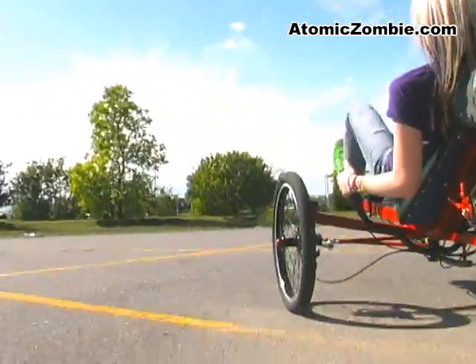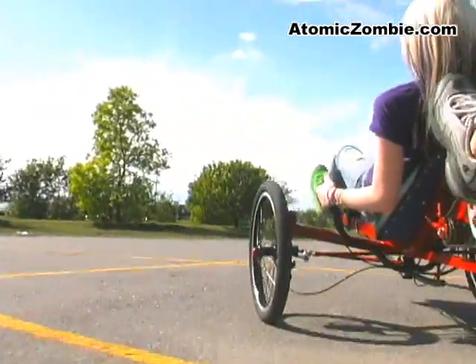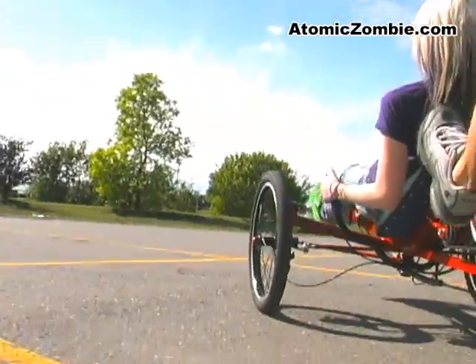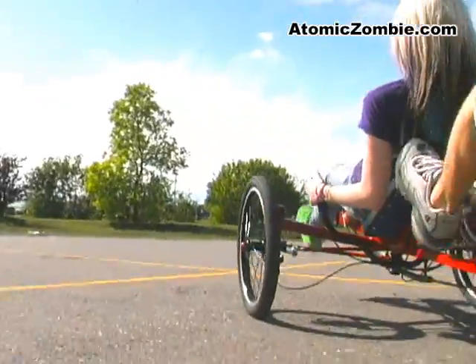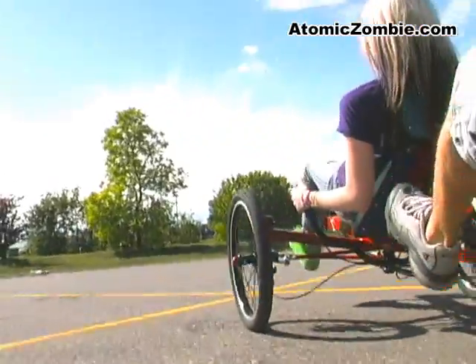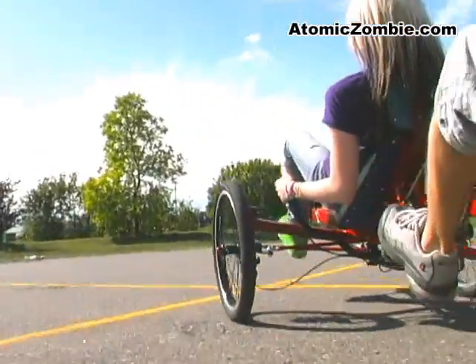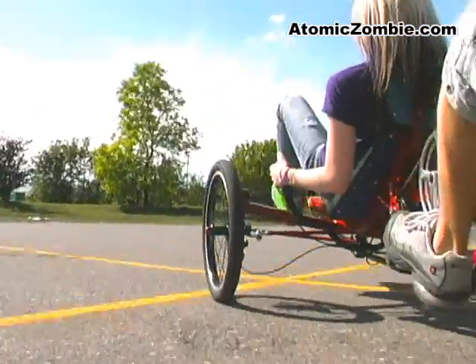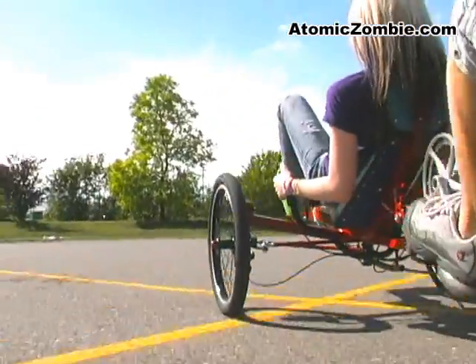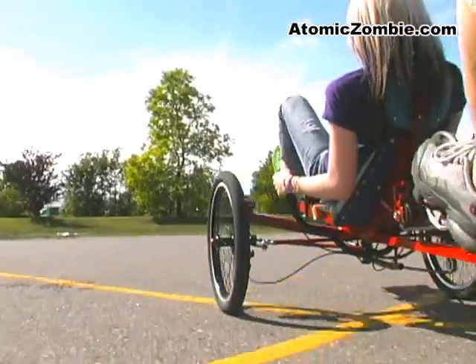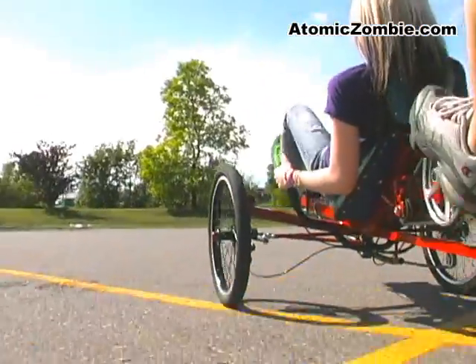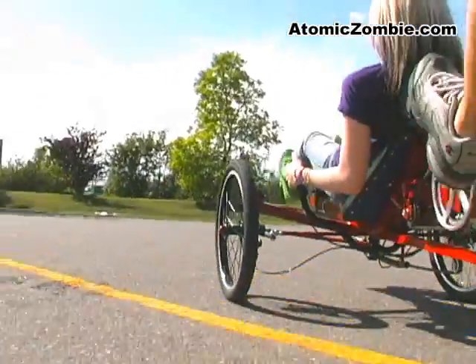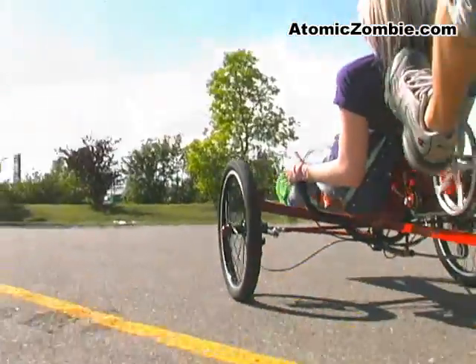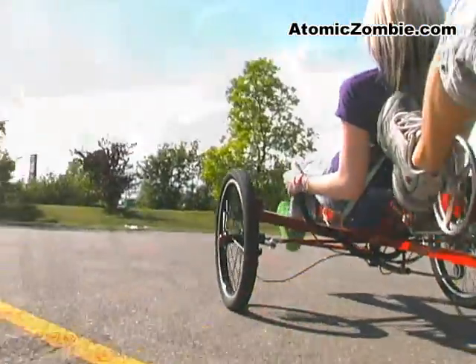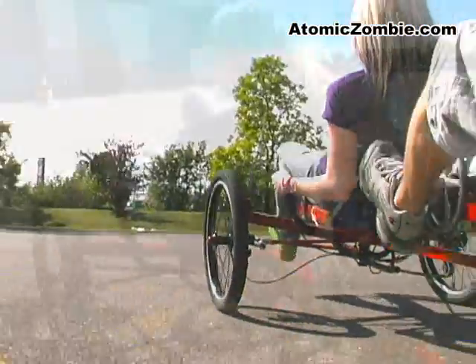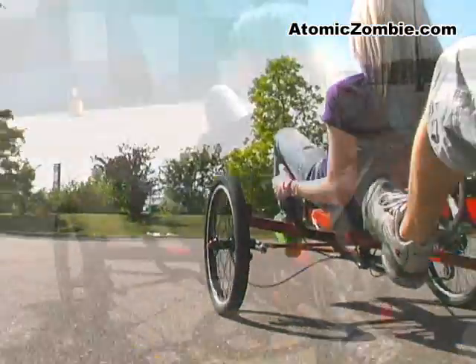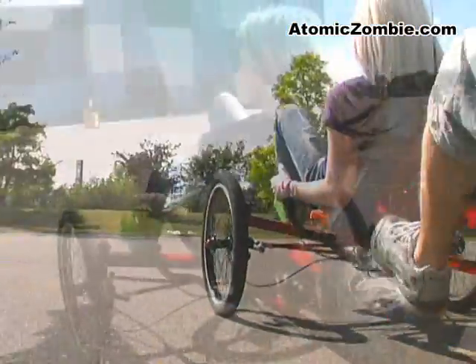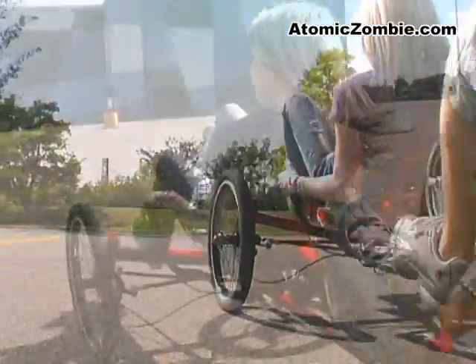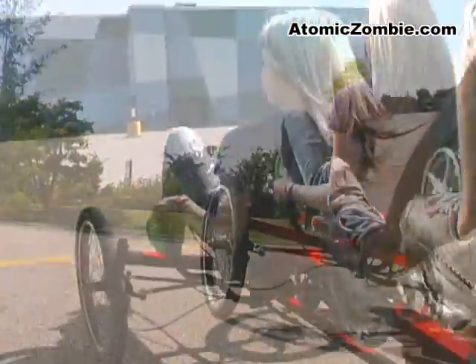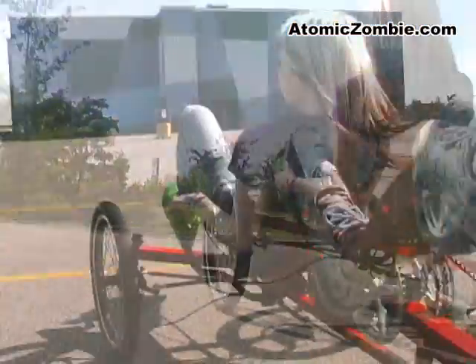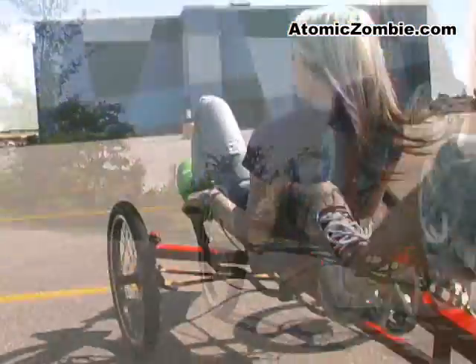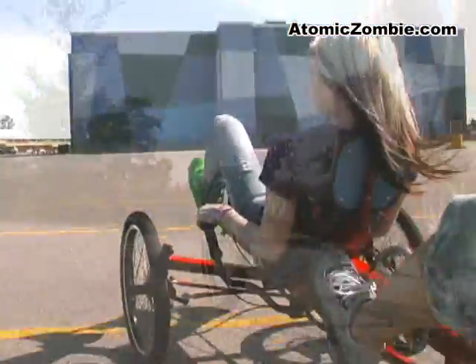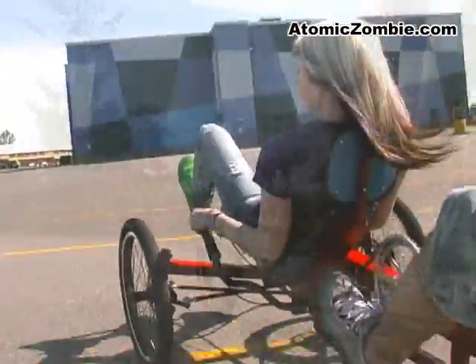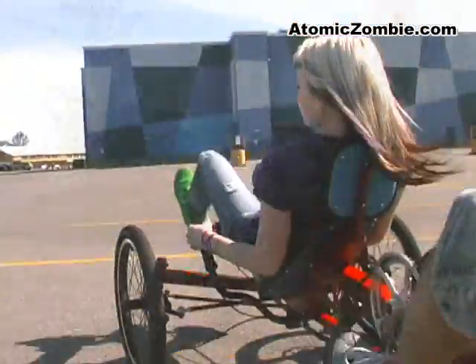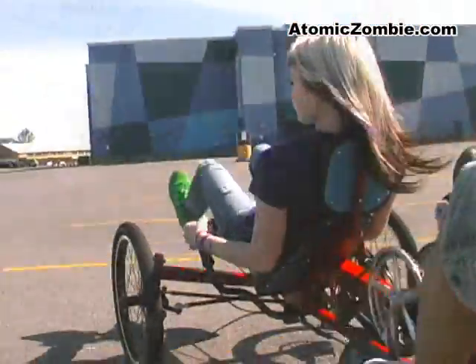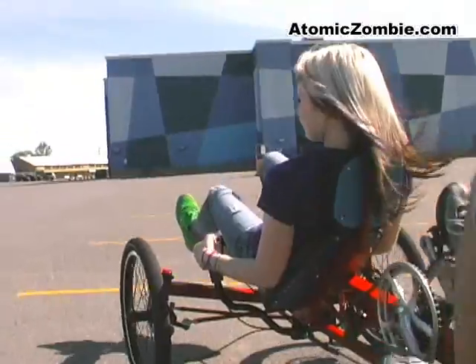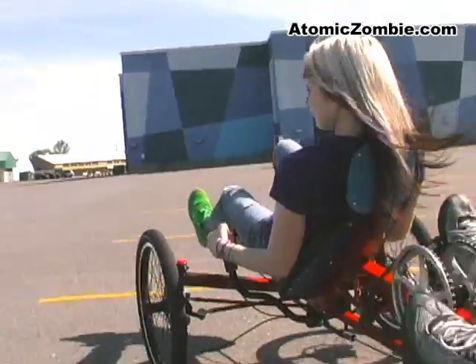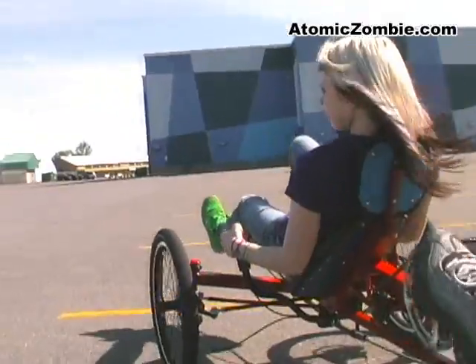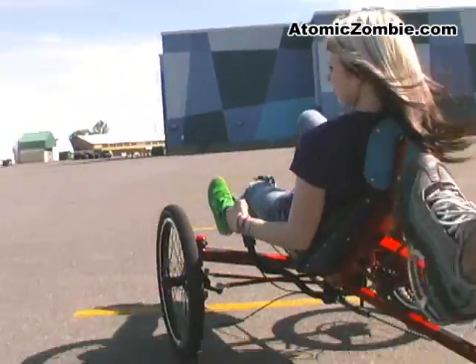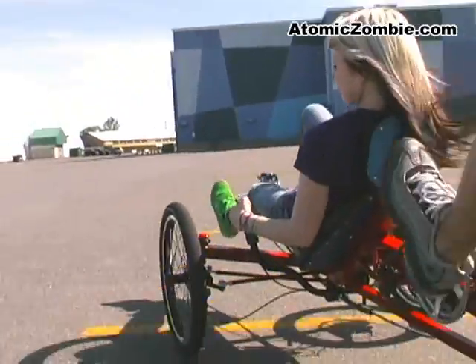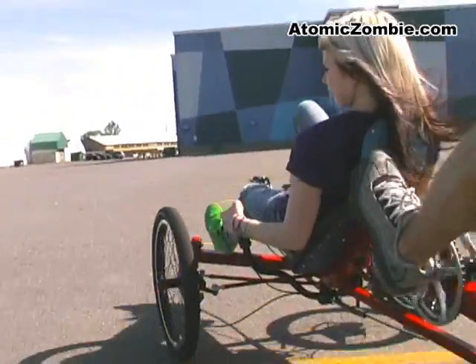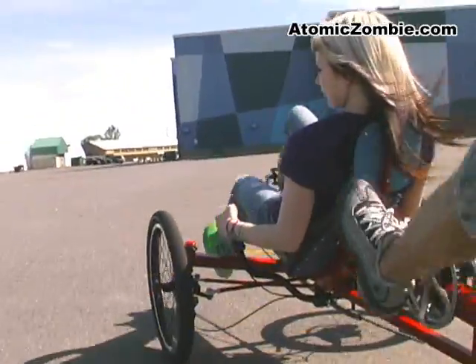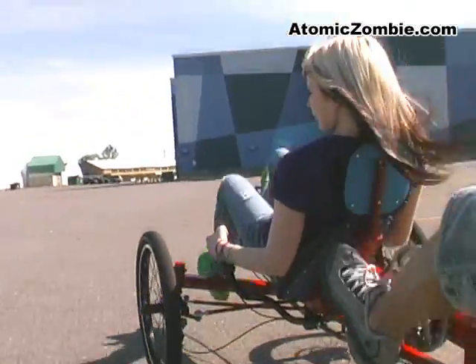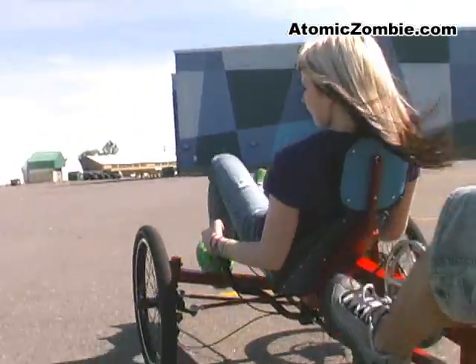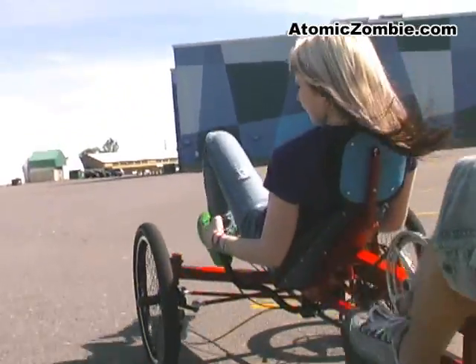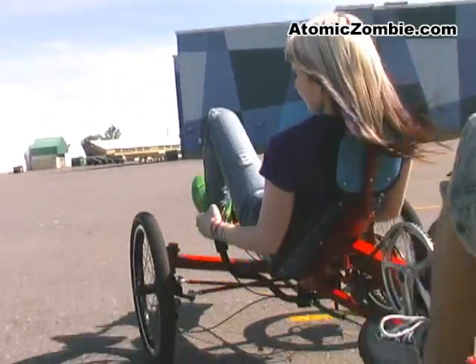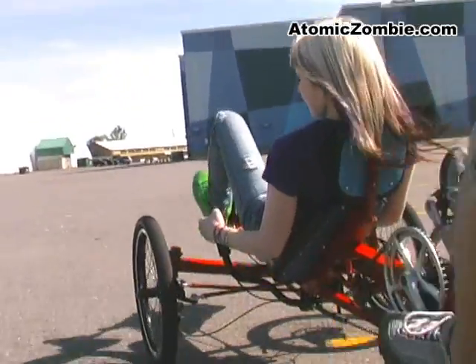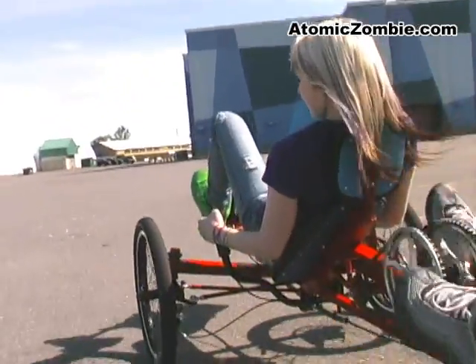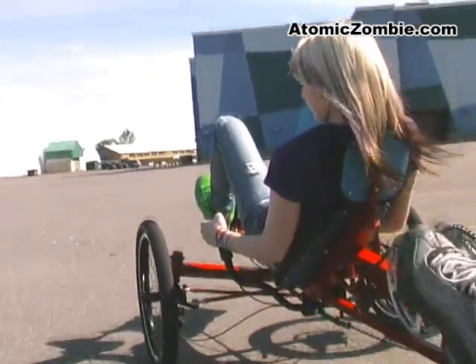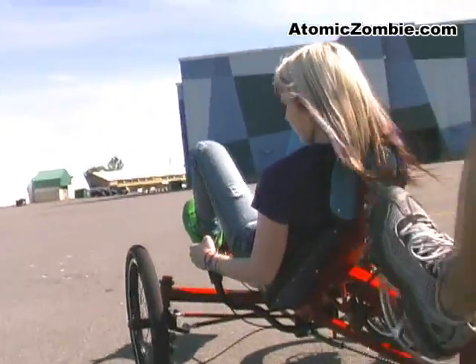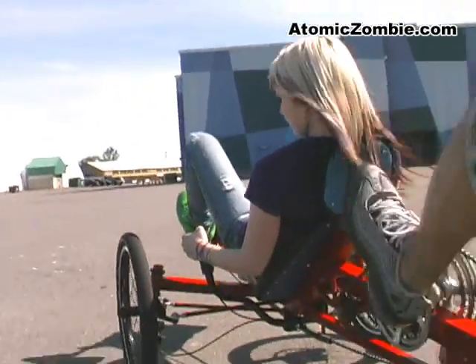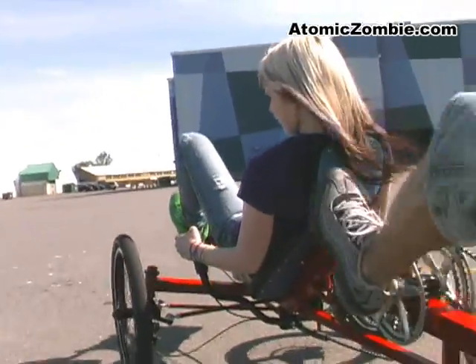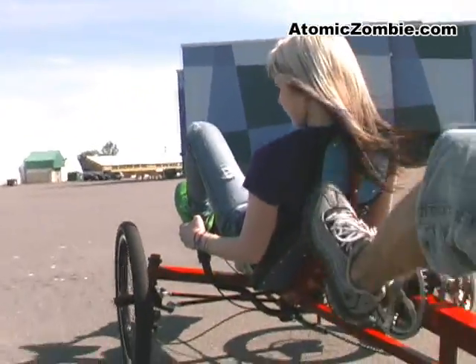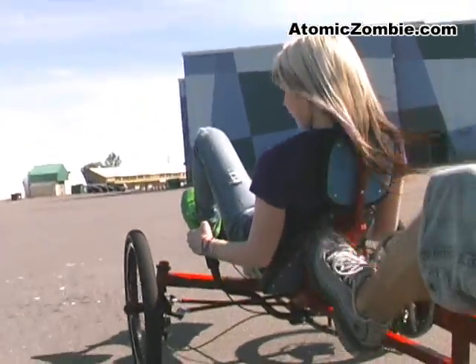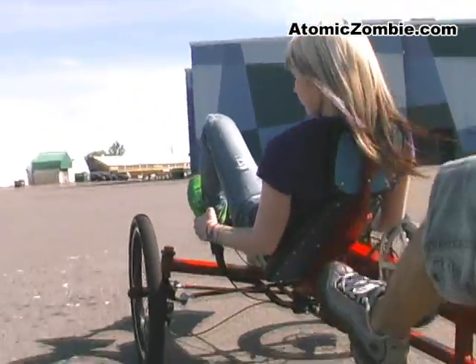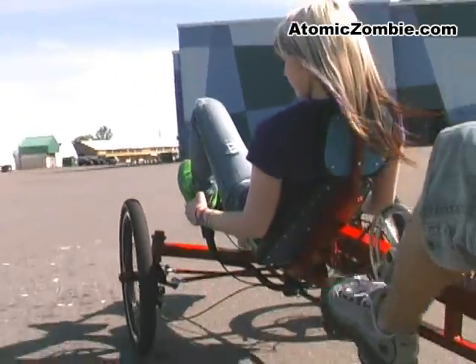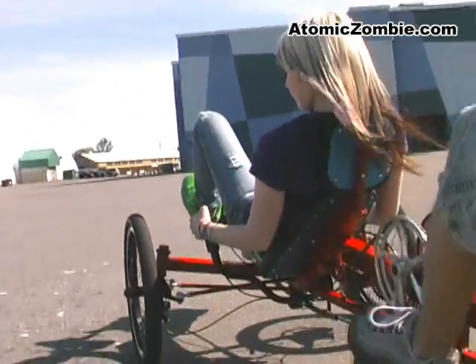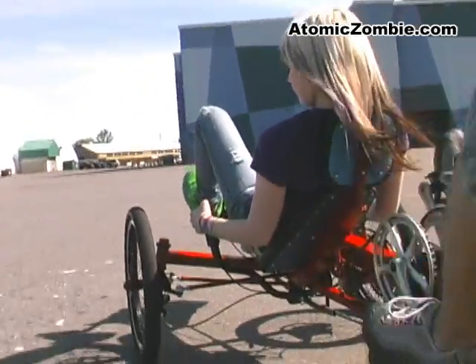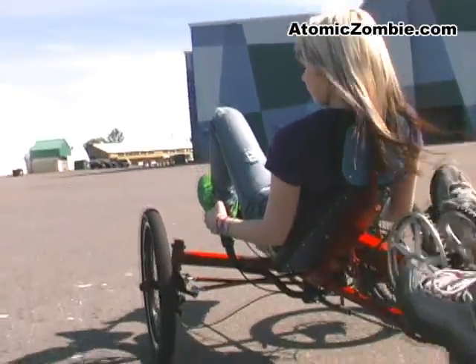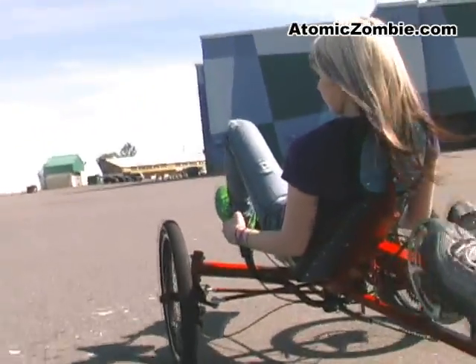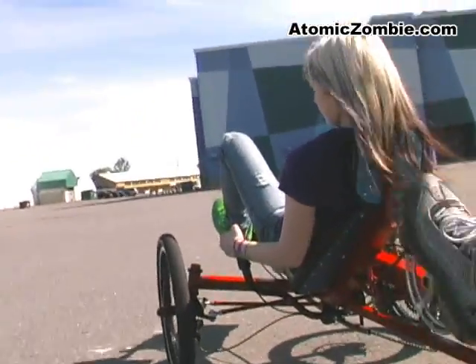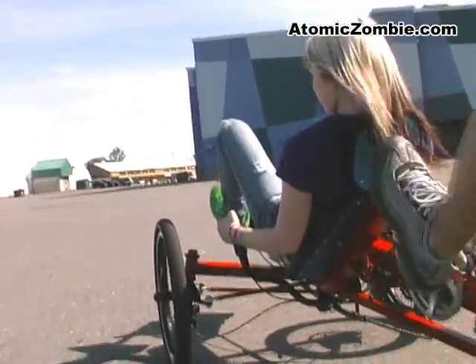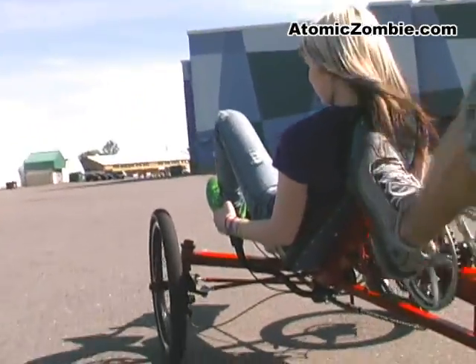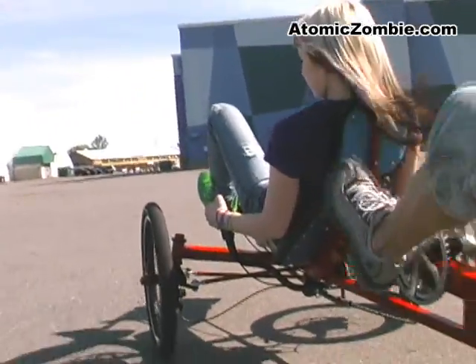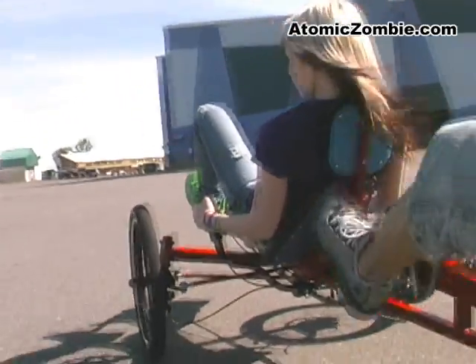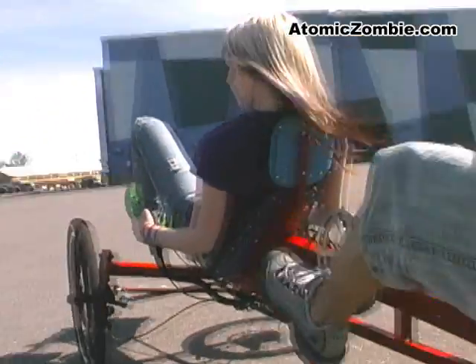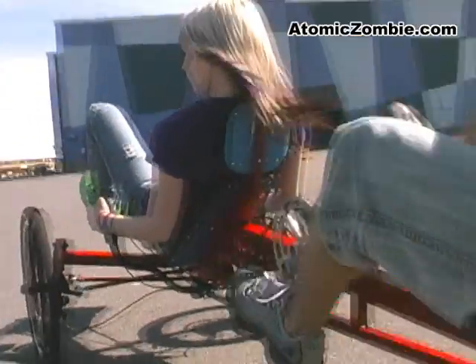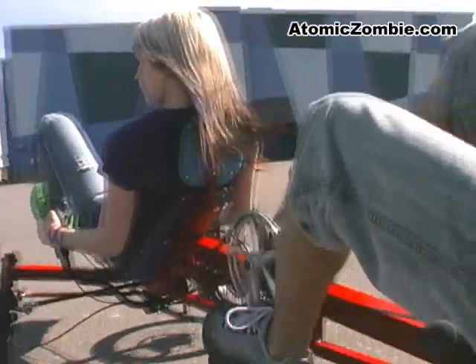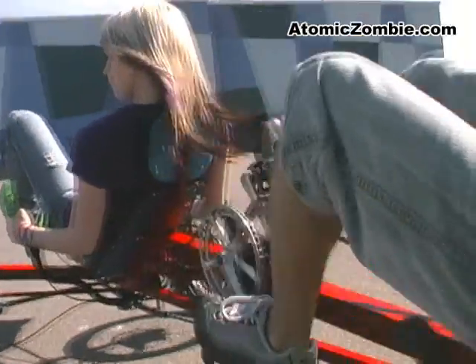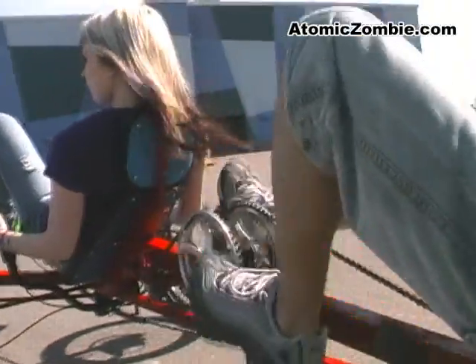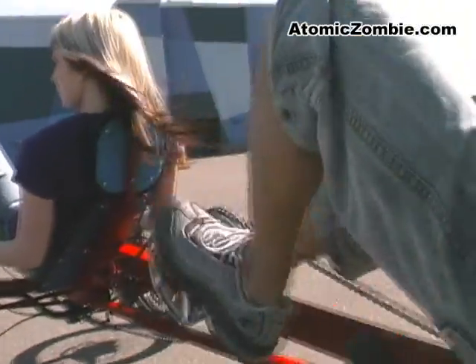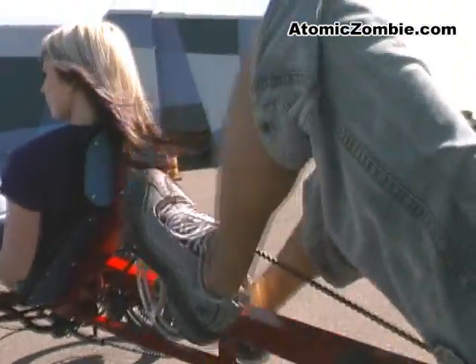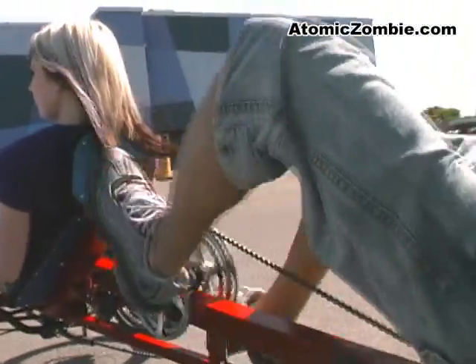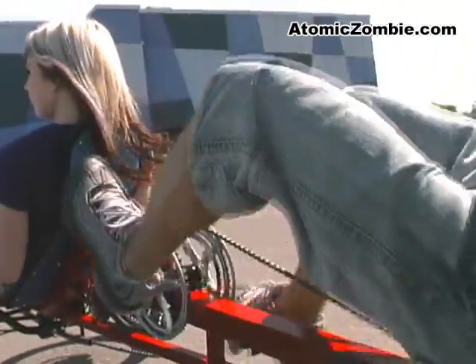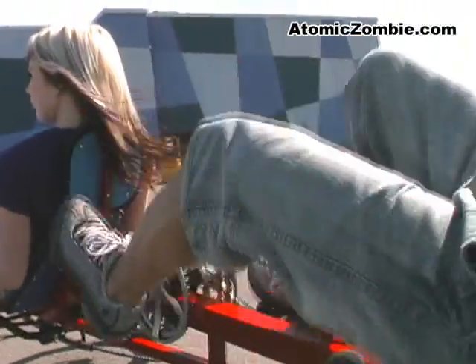The frame has been designed to handle extra weight, so riders of all sizes can enjoy the Viking Tandem trike.